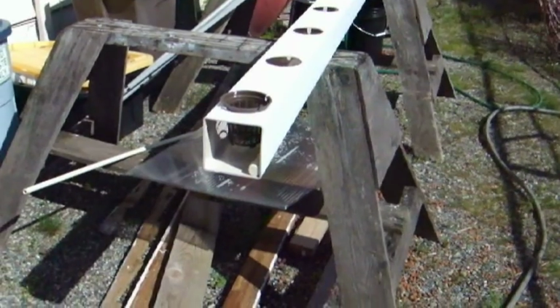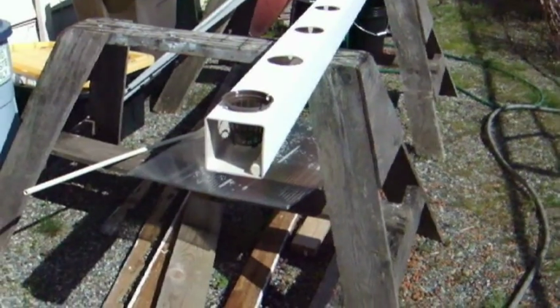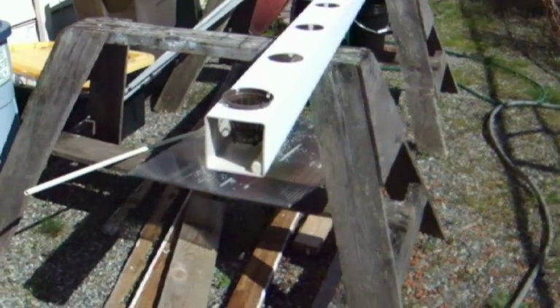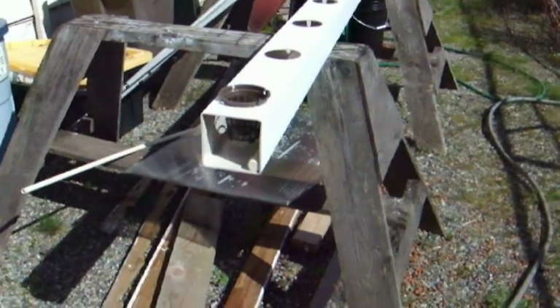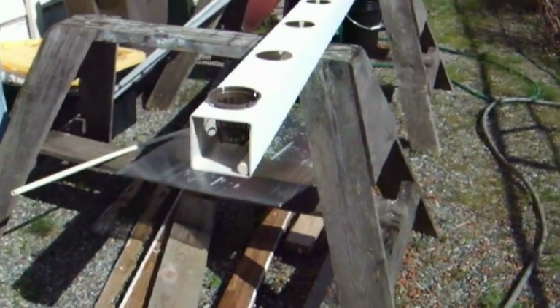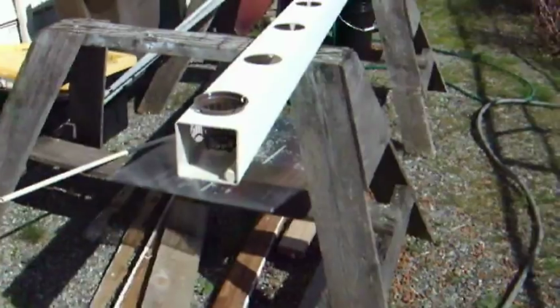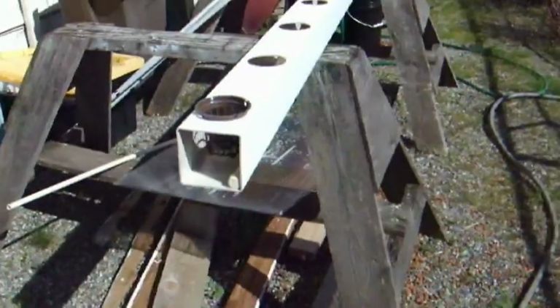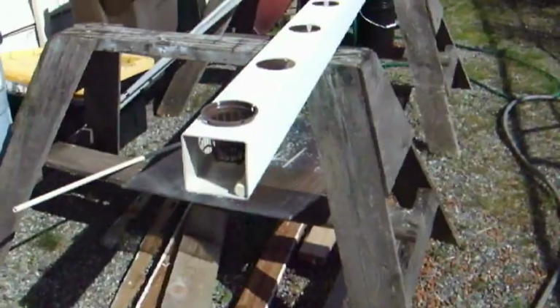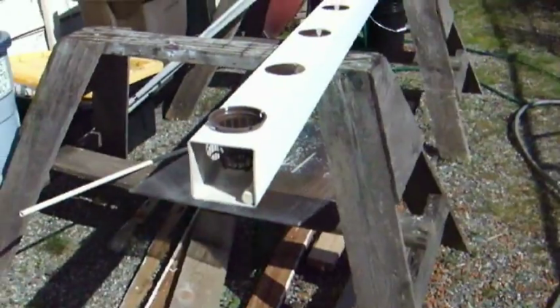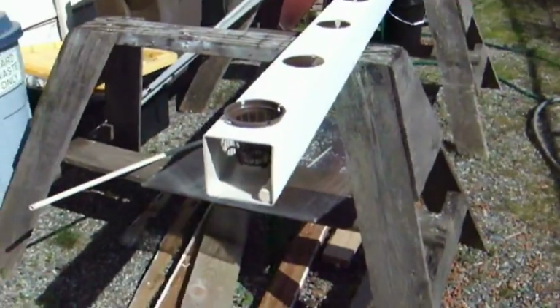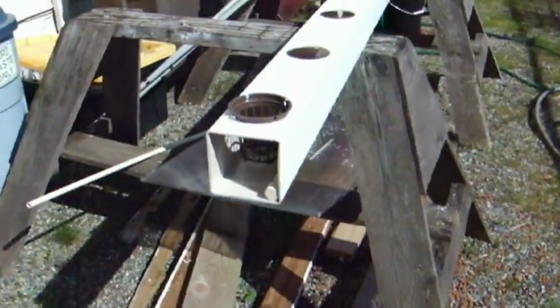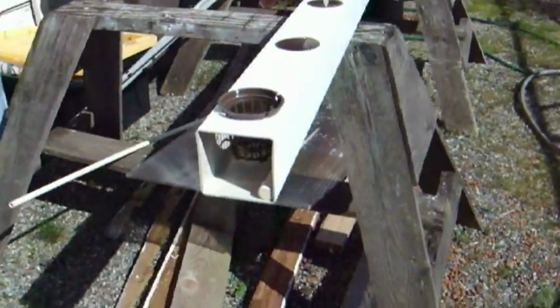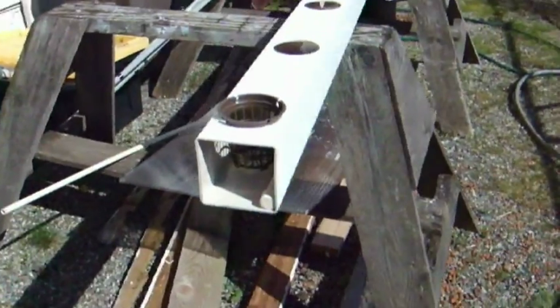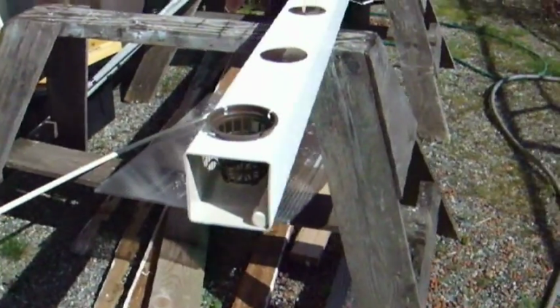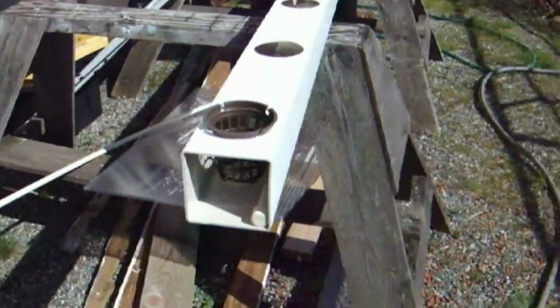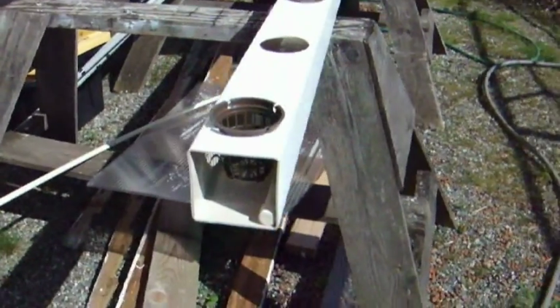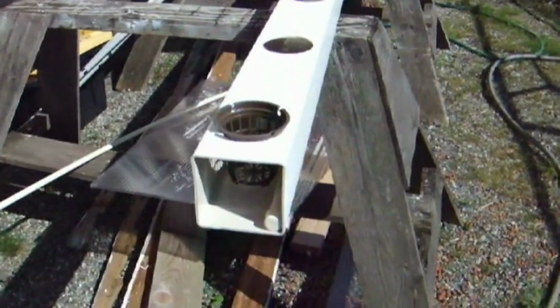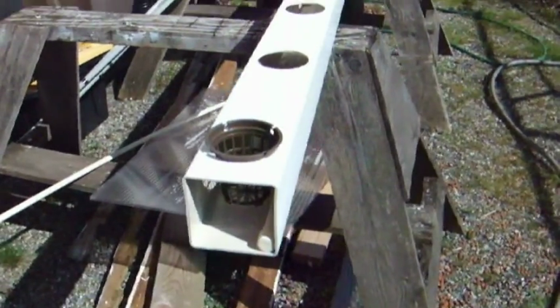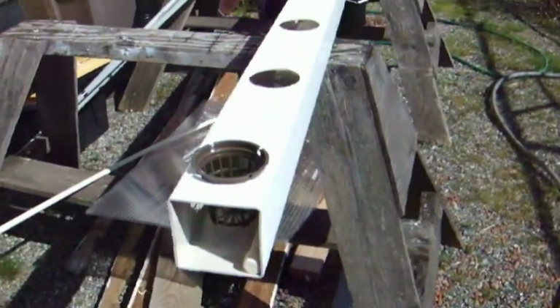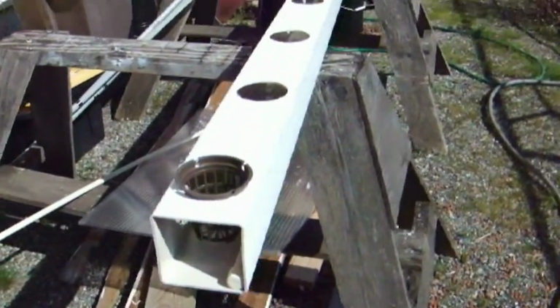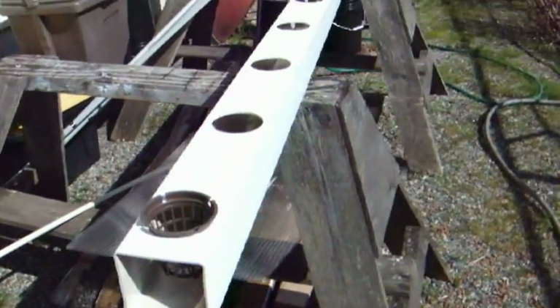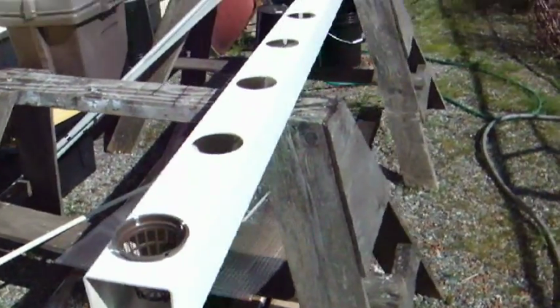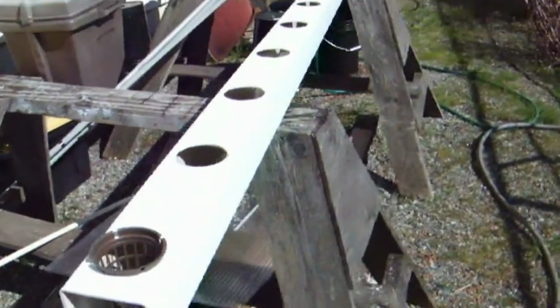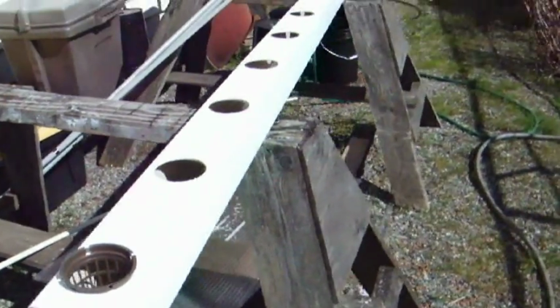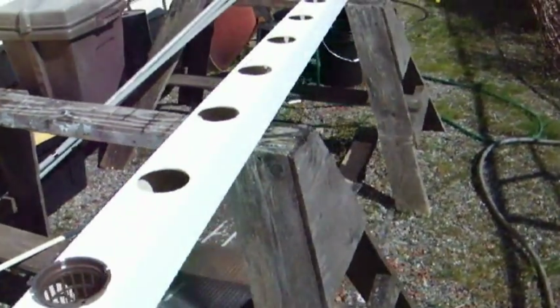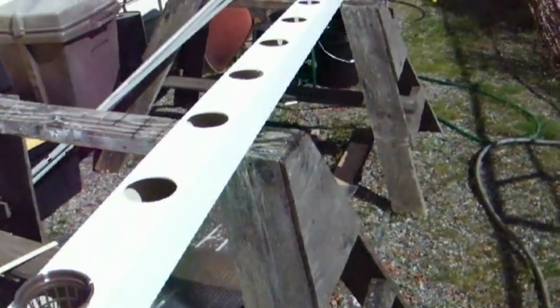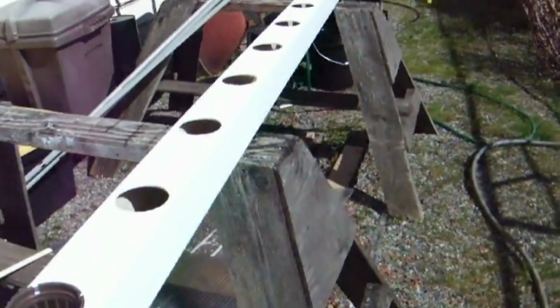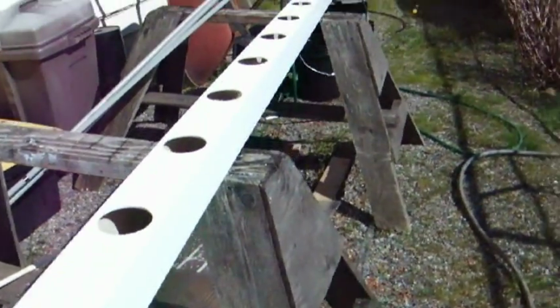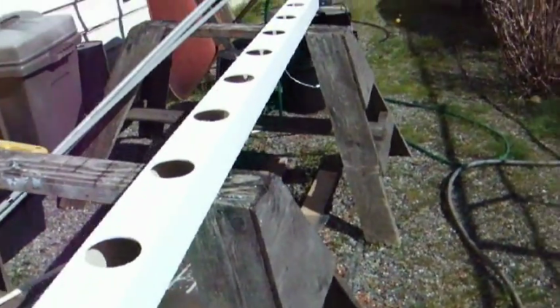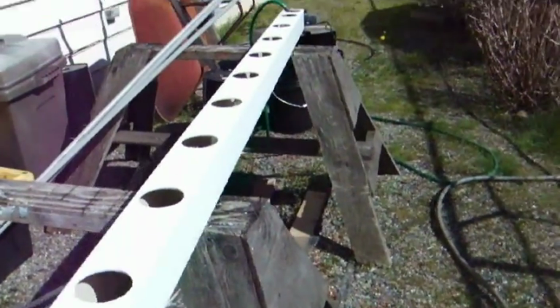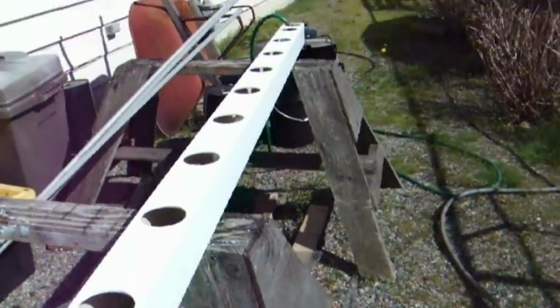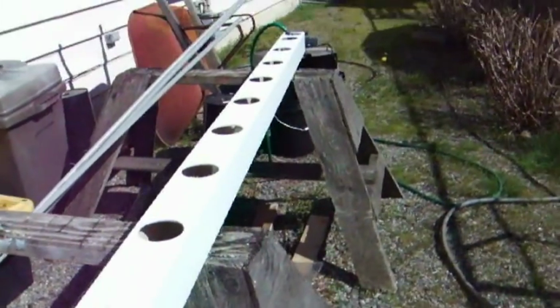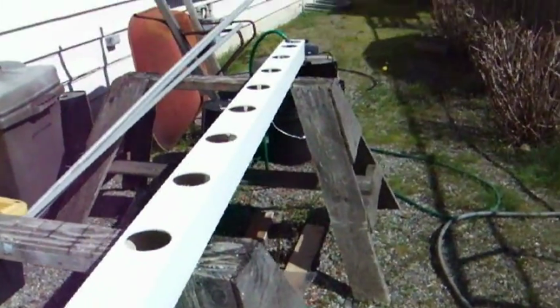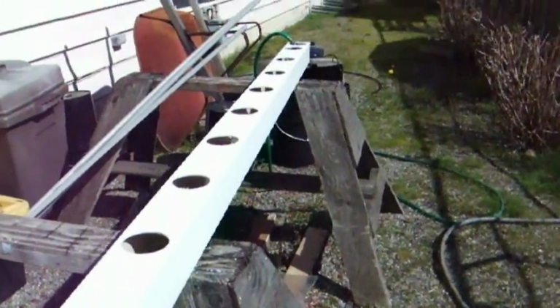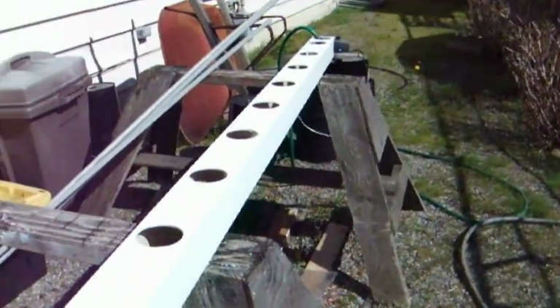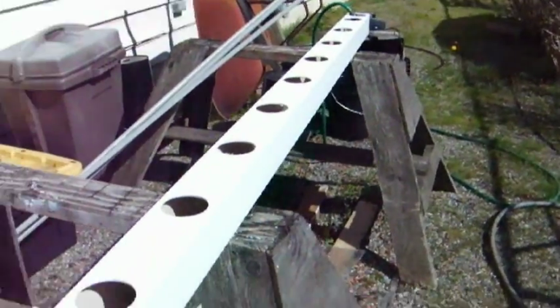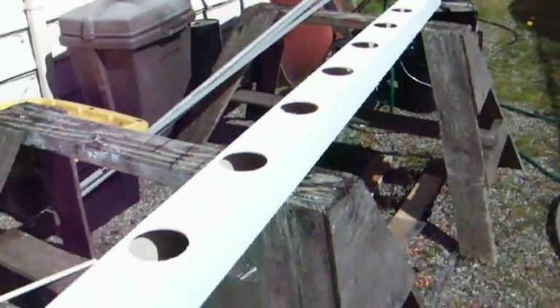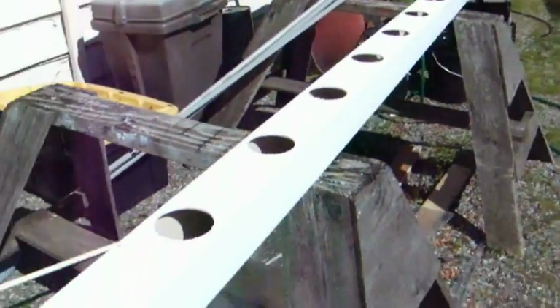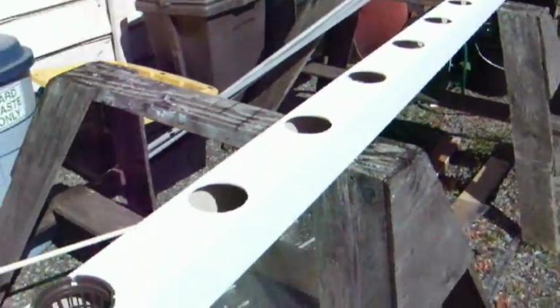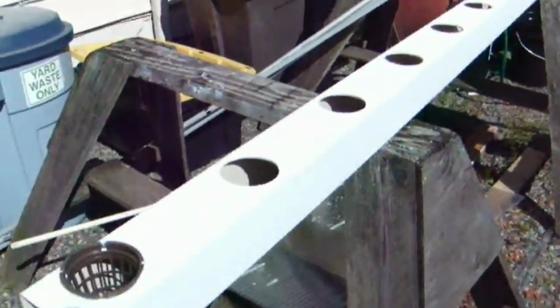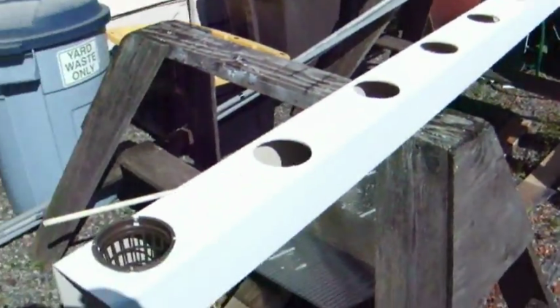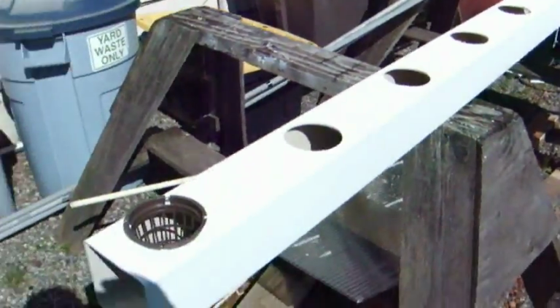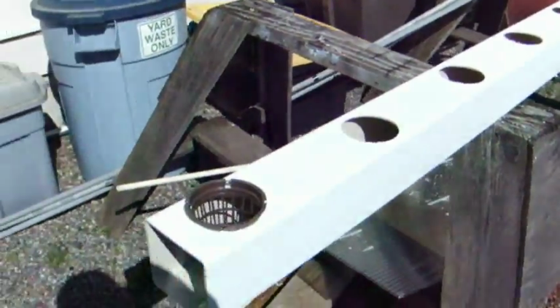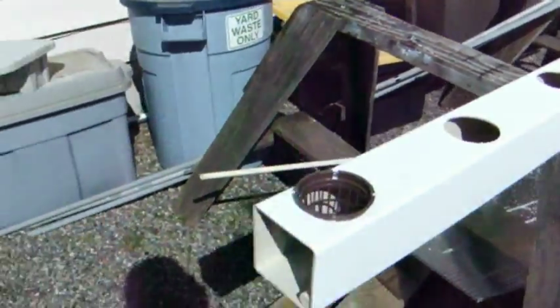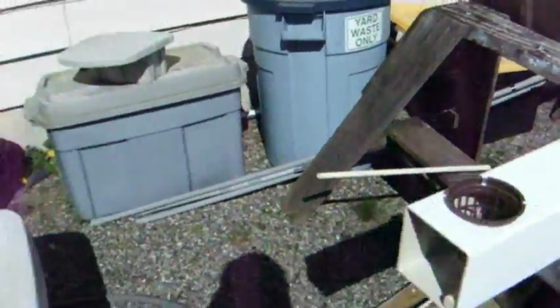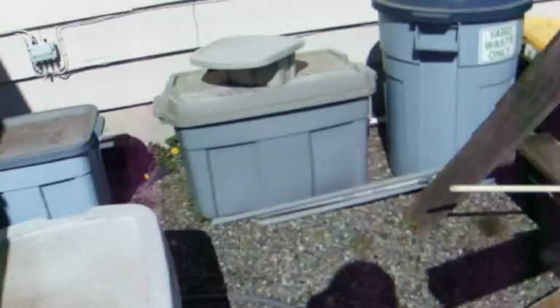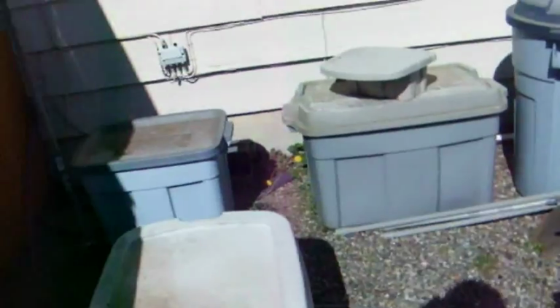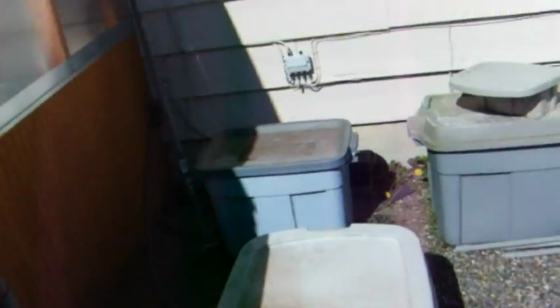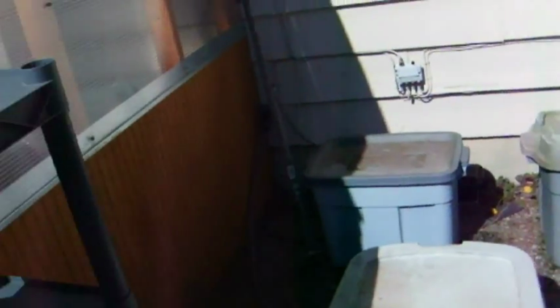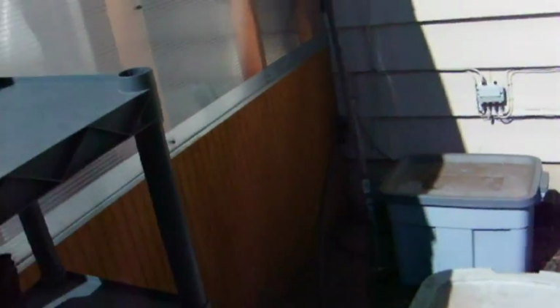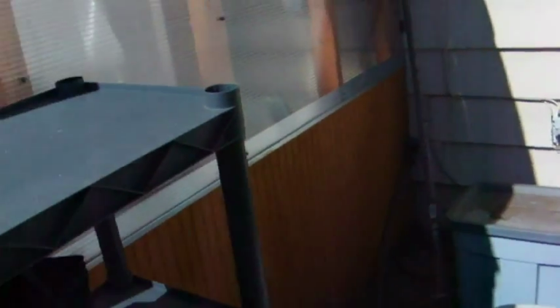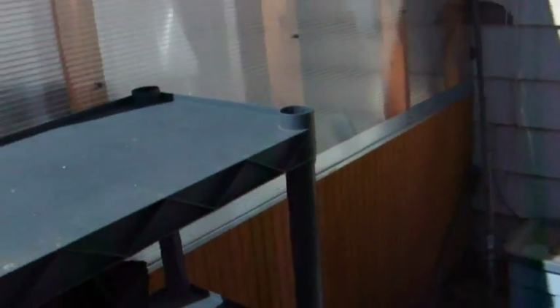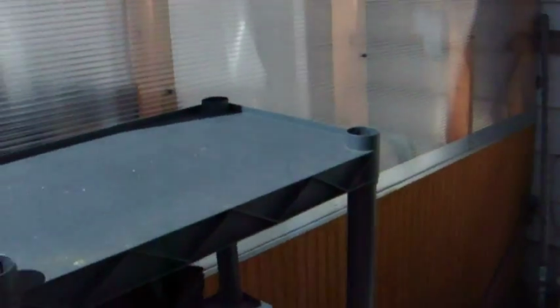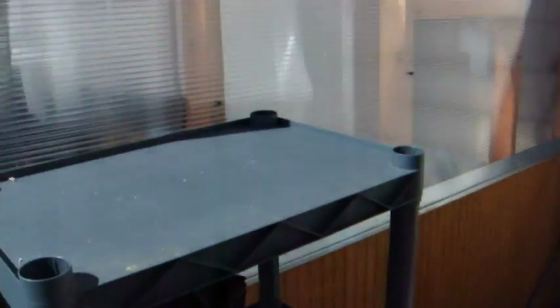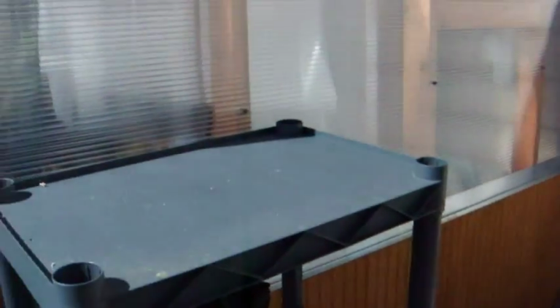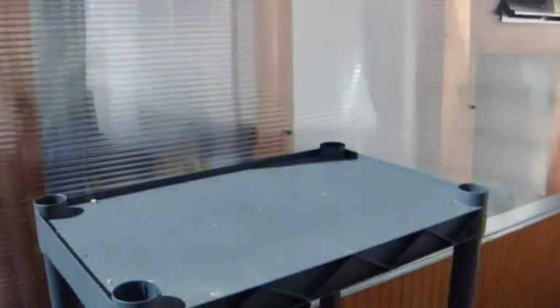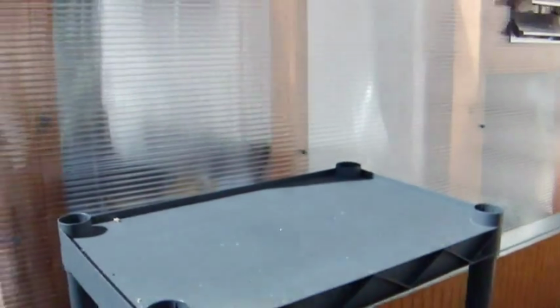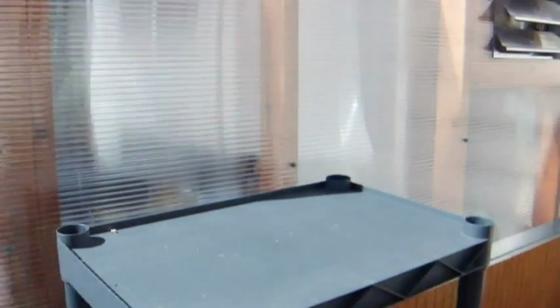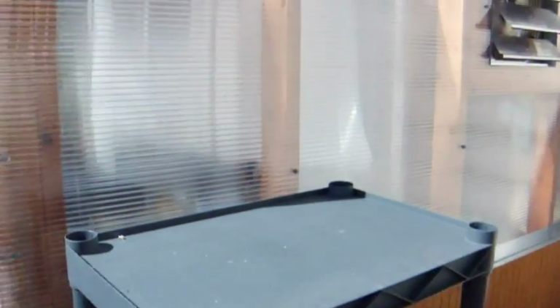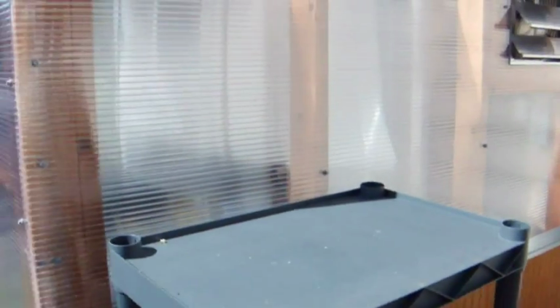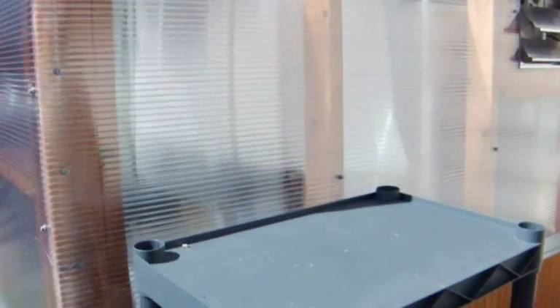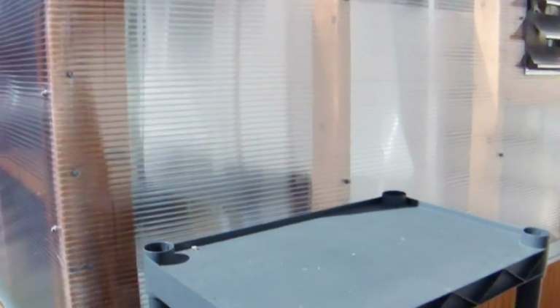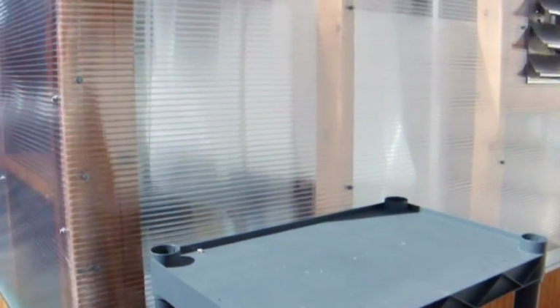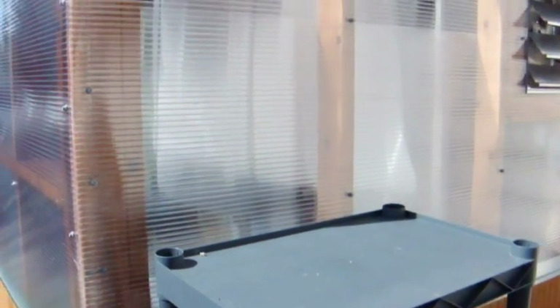First of all you've got to excuse the mess, because I just put together this greenhouse and I still have quite a bit of debris here.